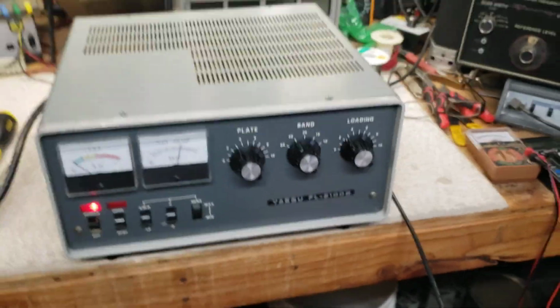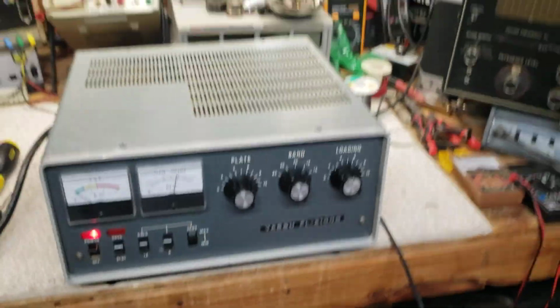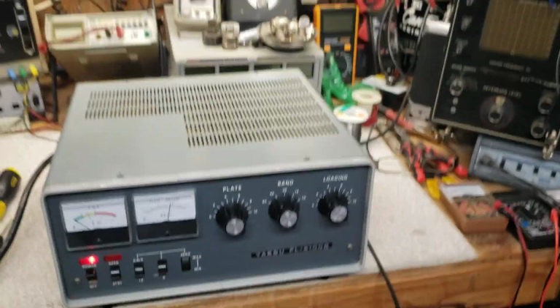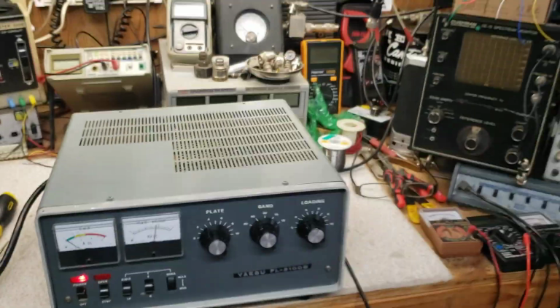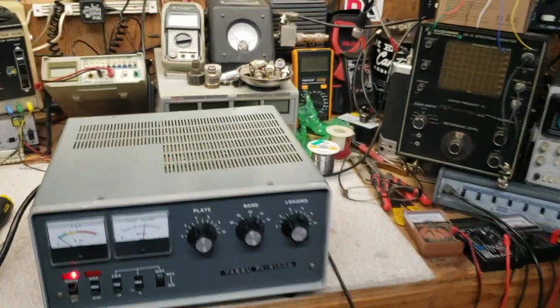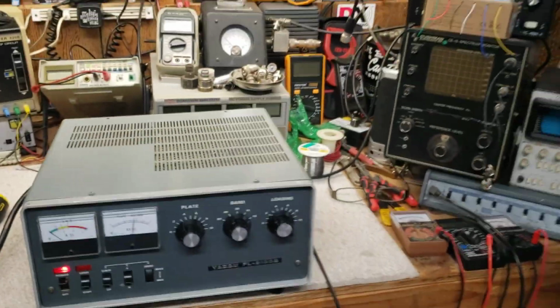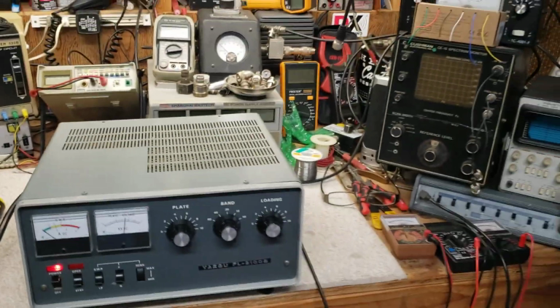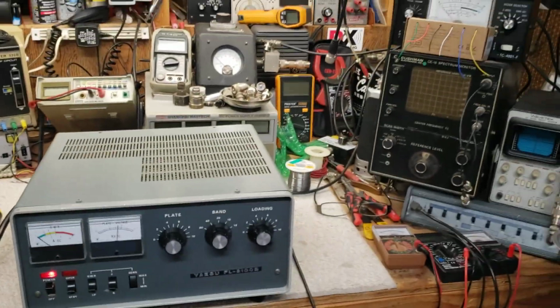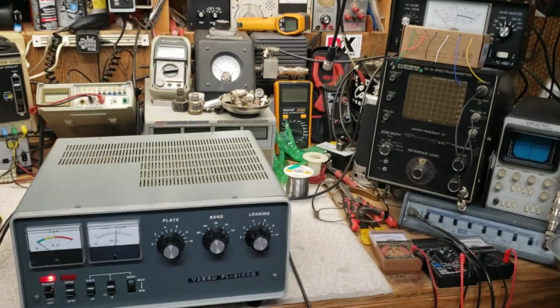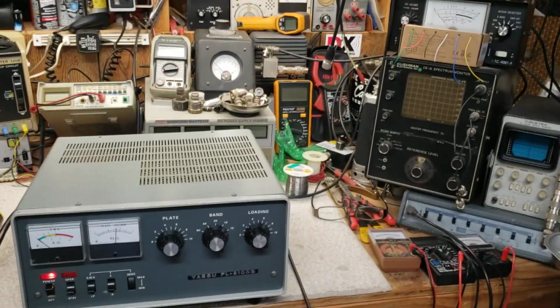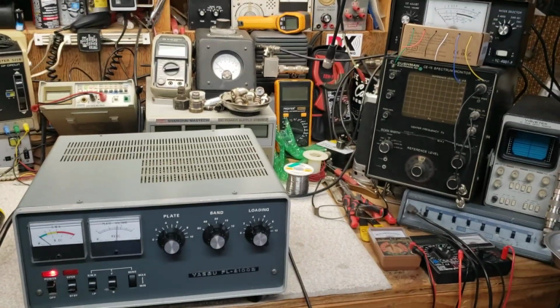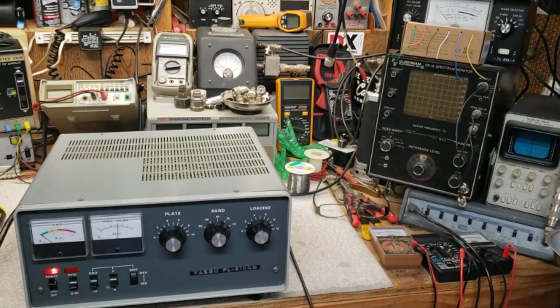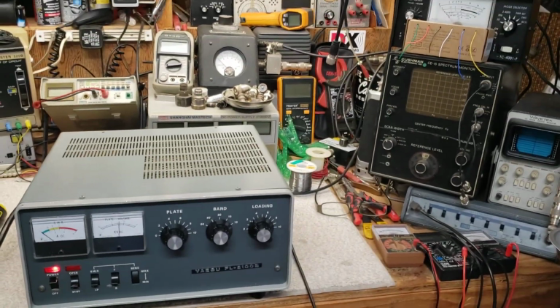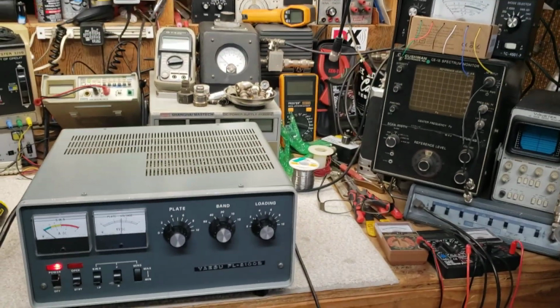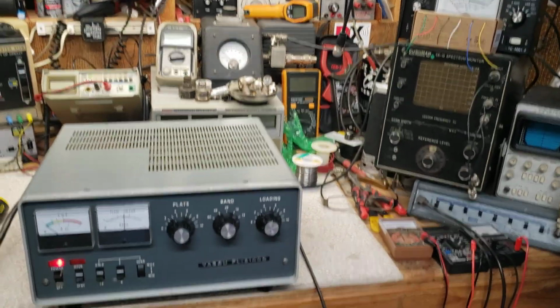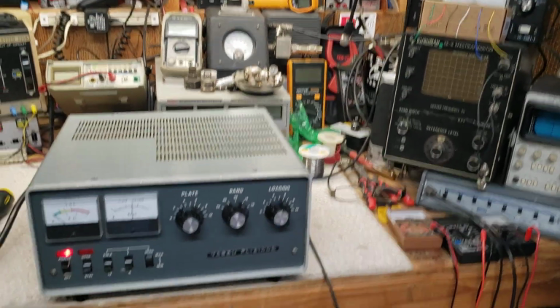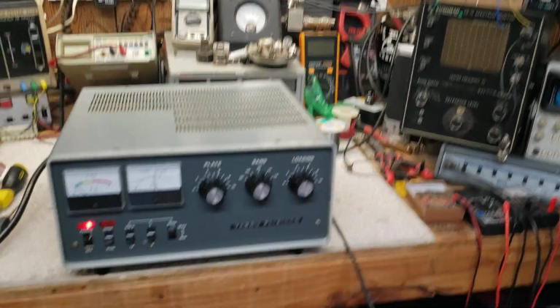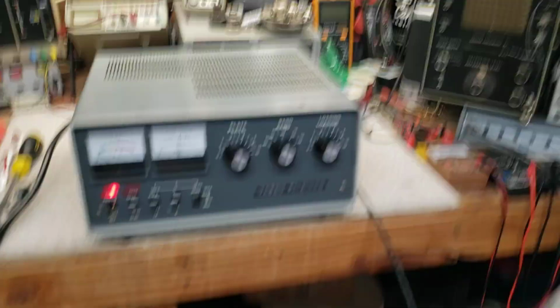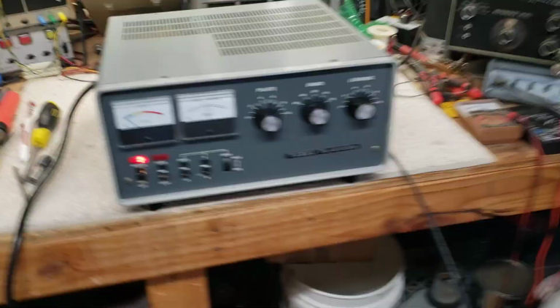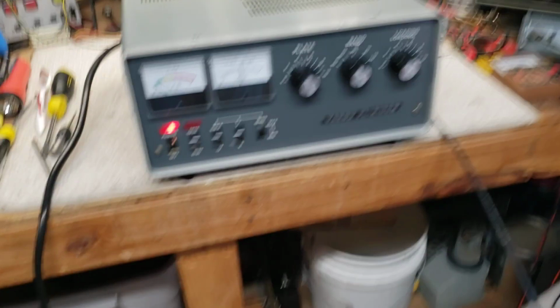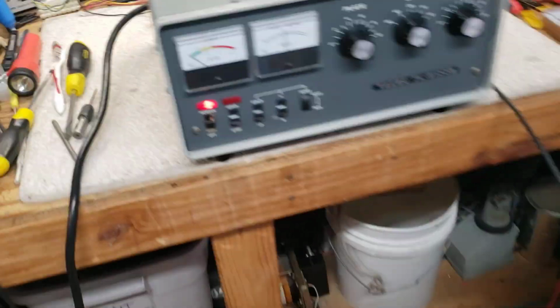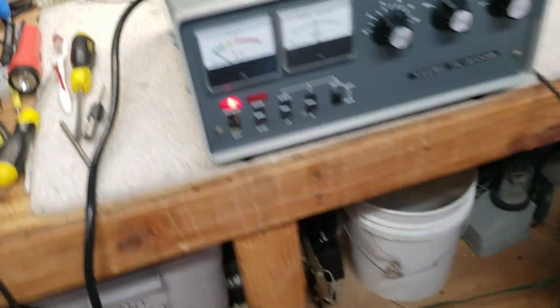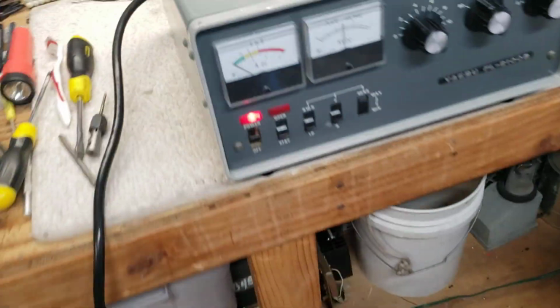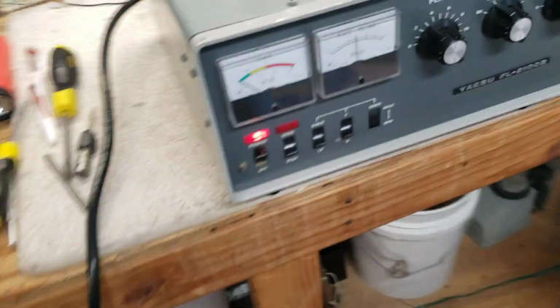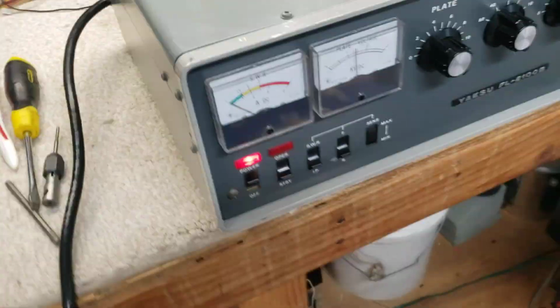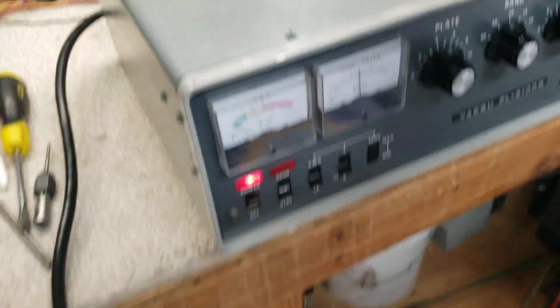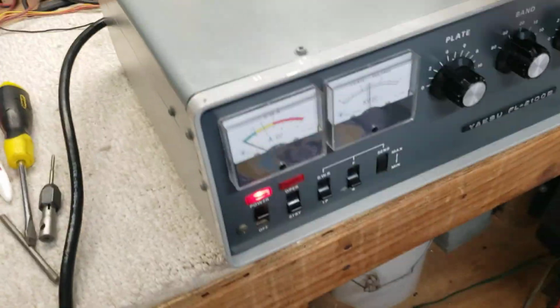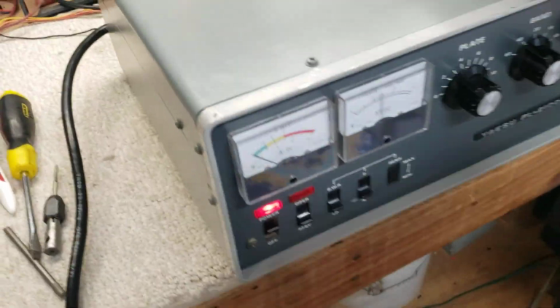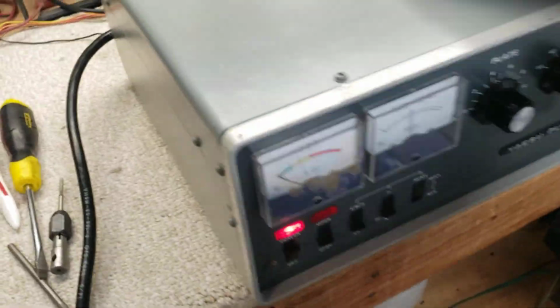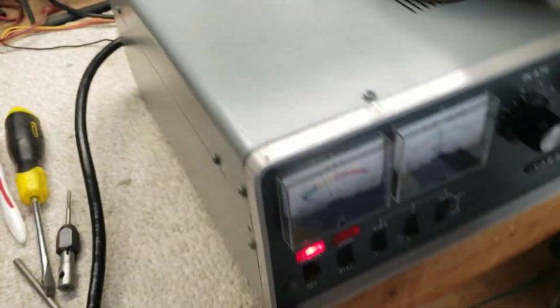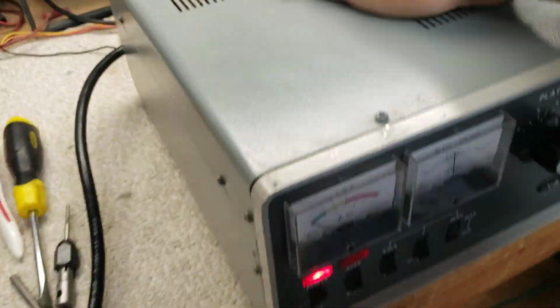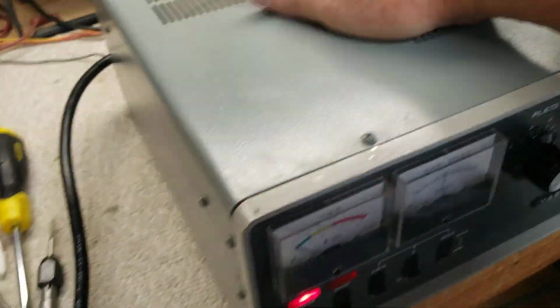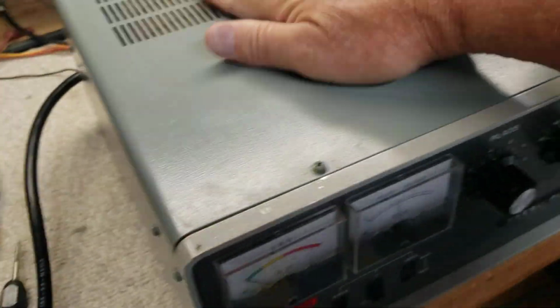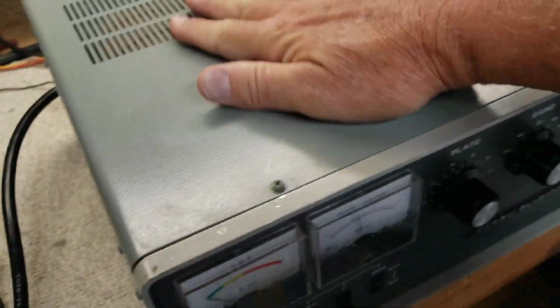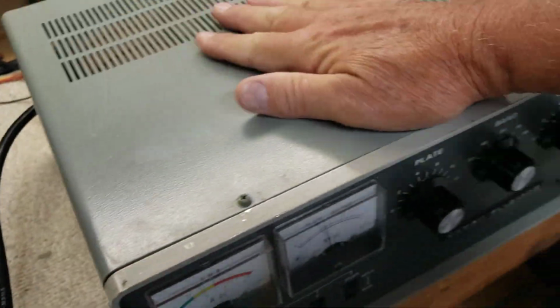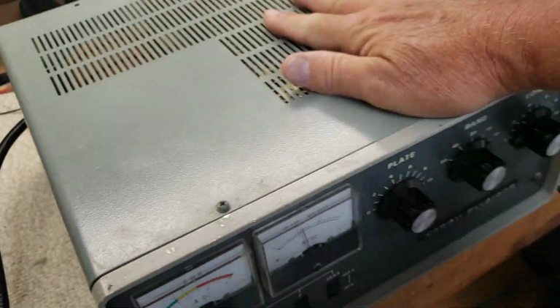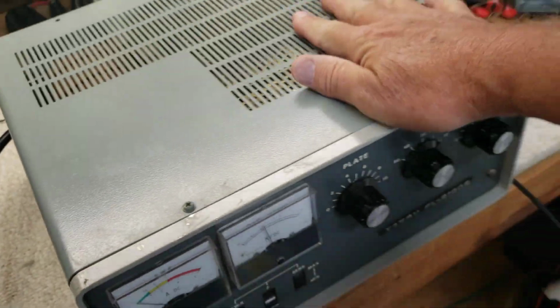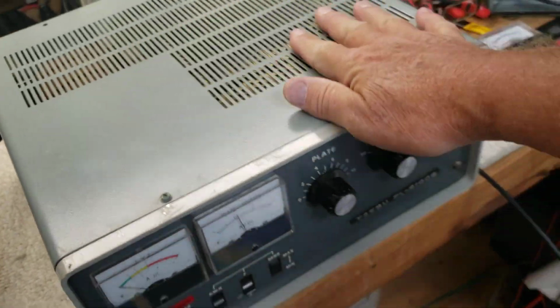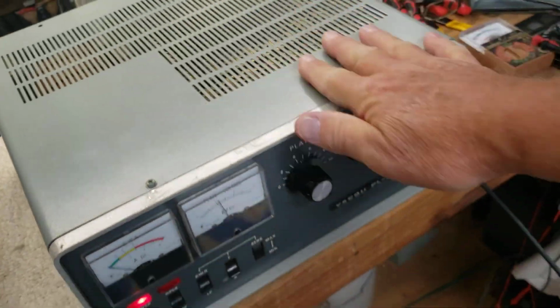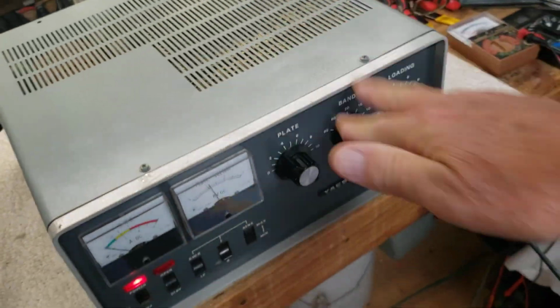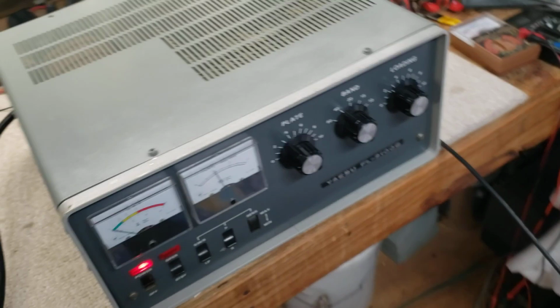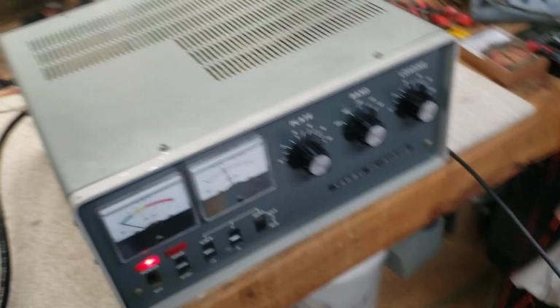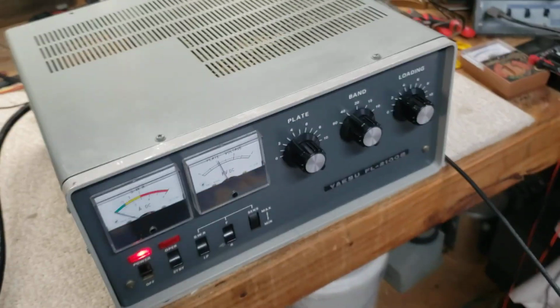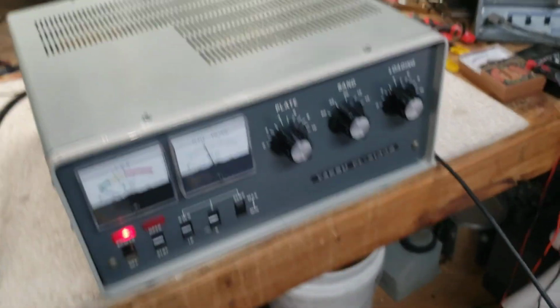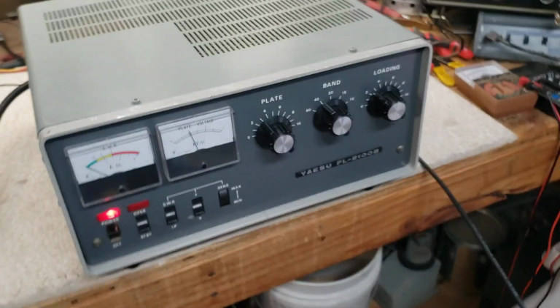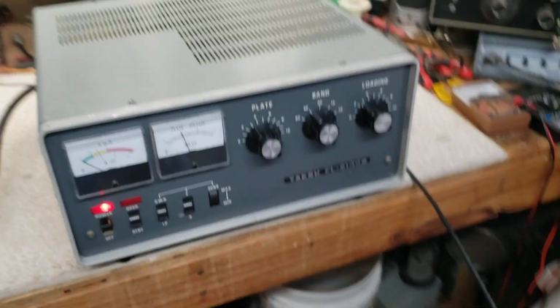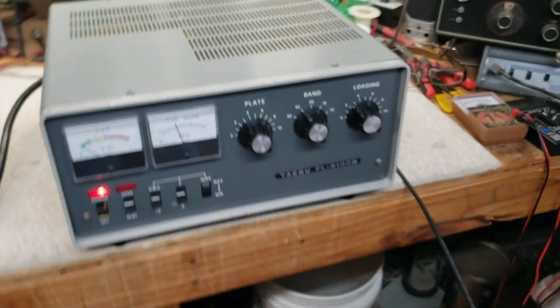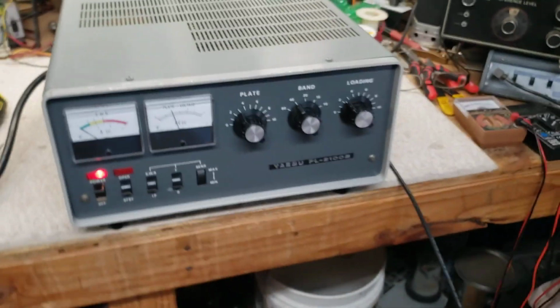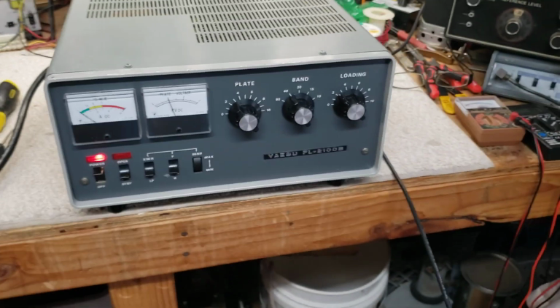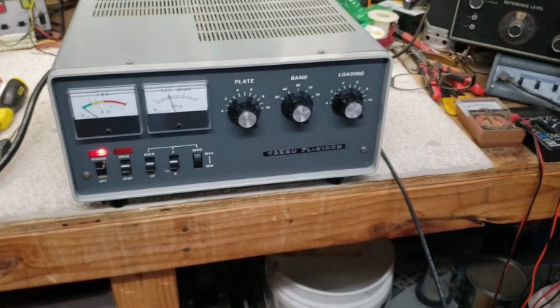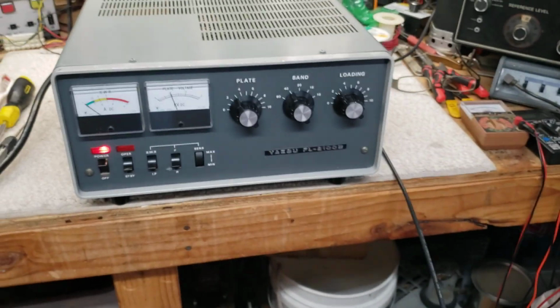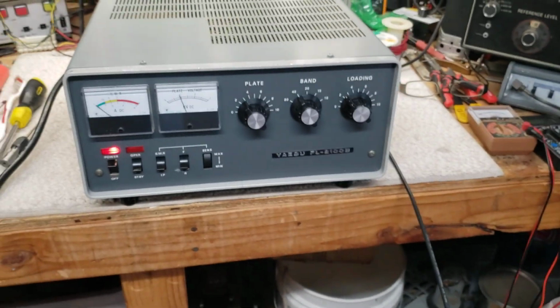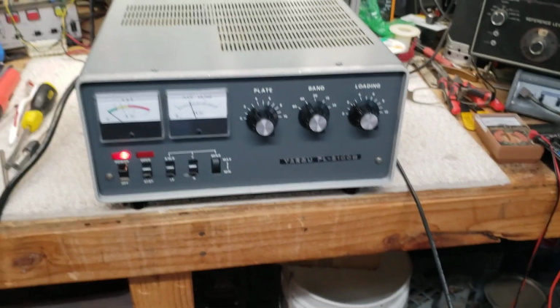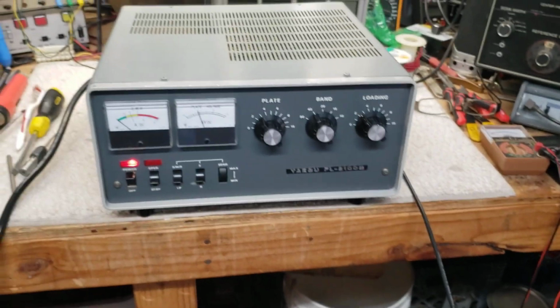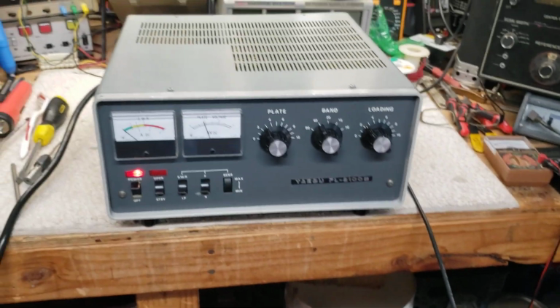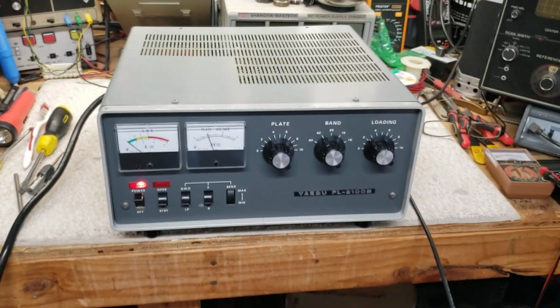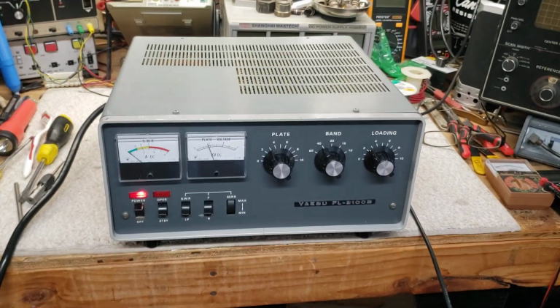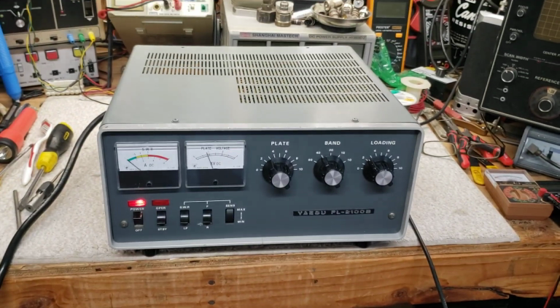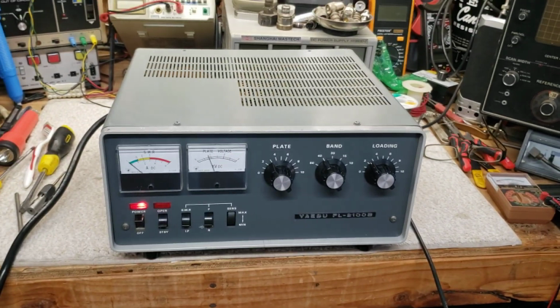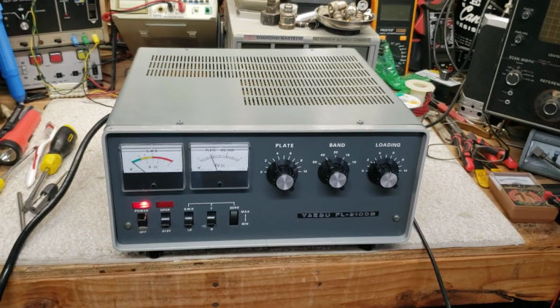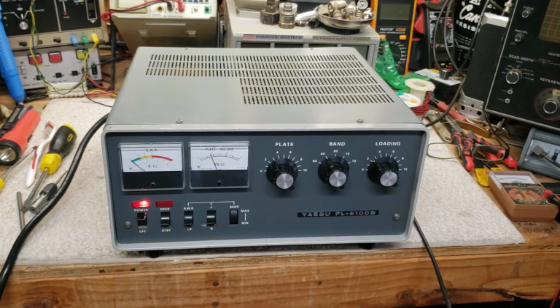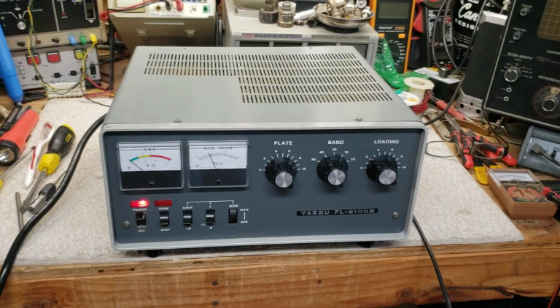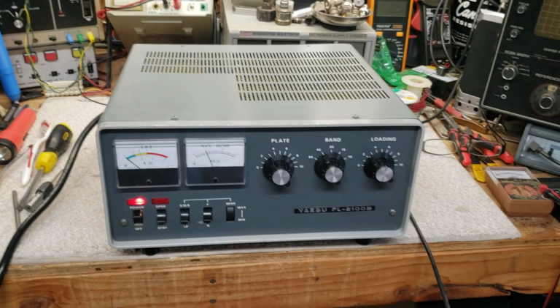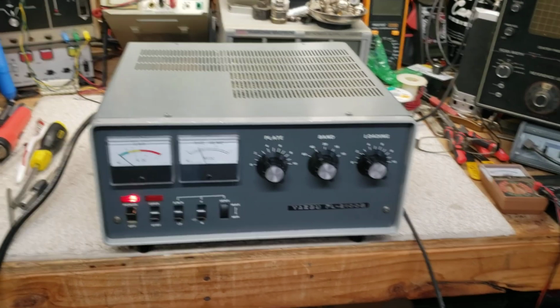Nice and quiet, runs very sweet. It's a cool operating amplifier — easy to tune, very stable. I love this conversion.